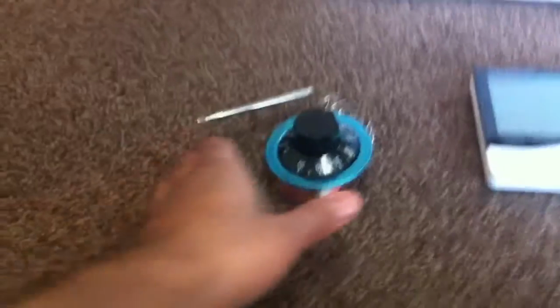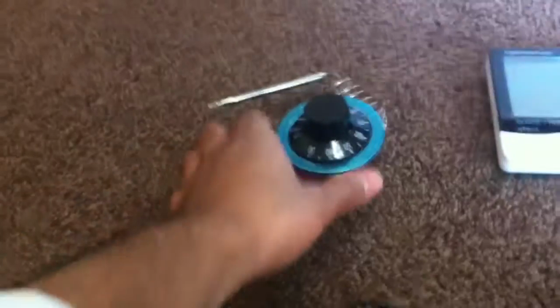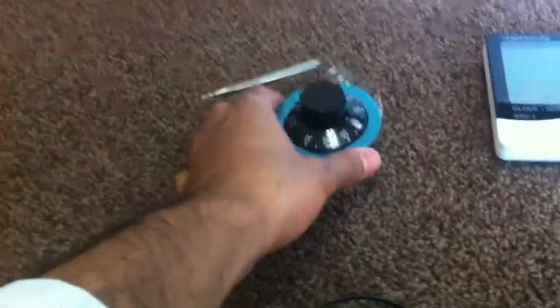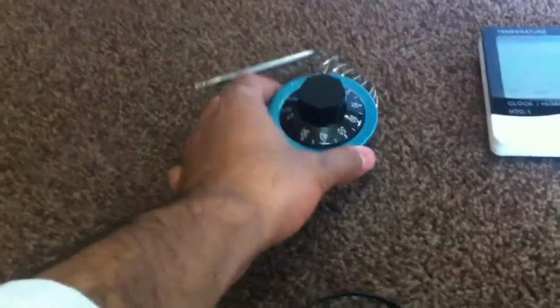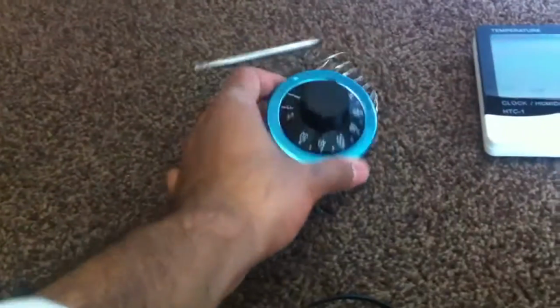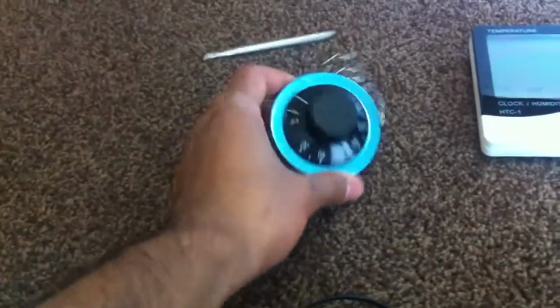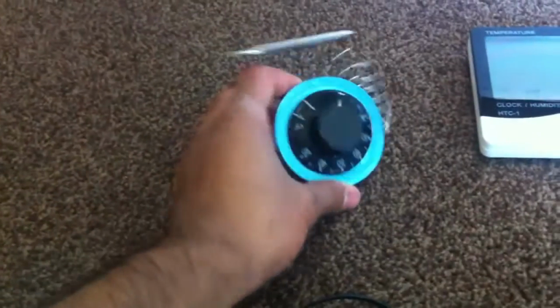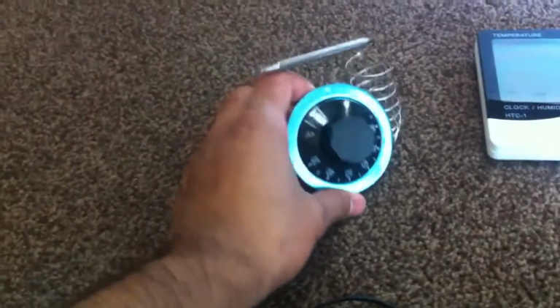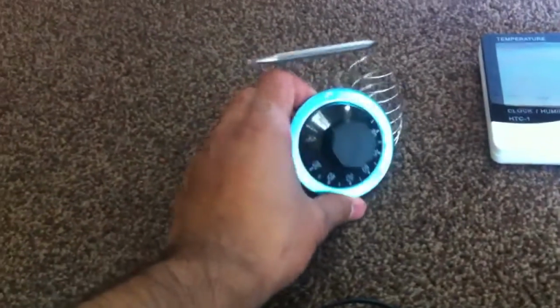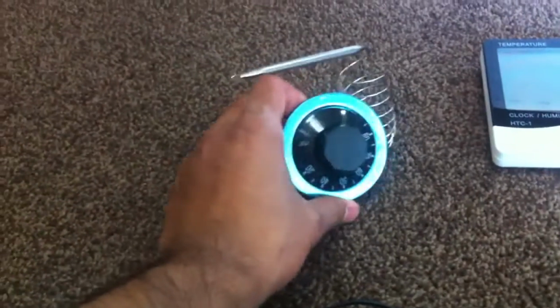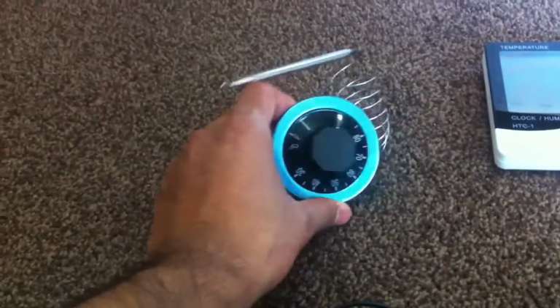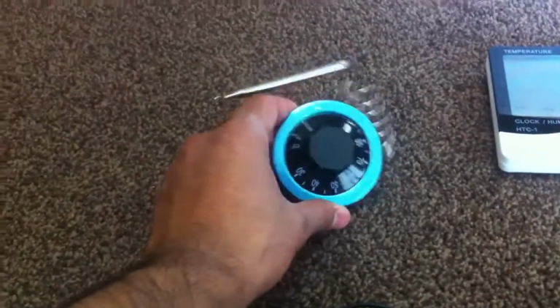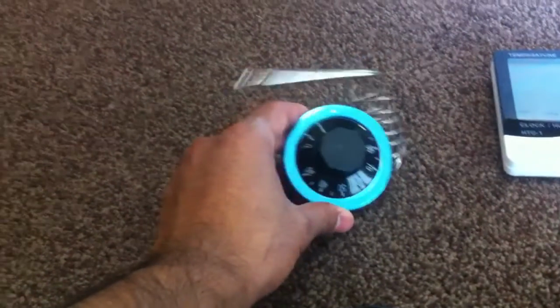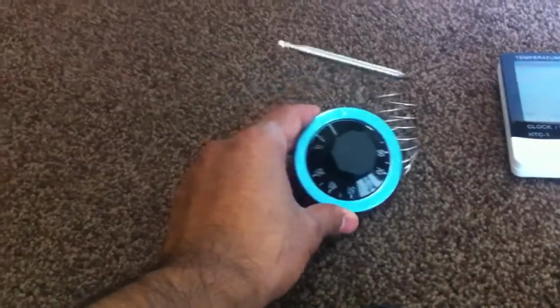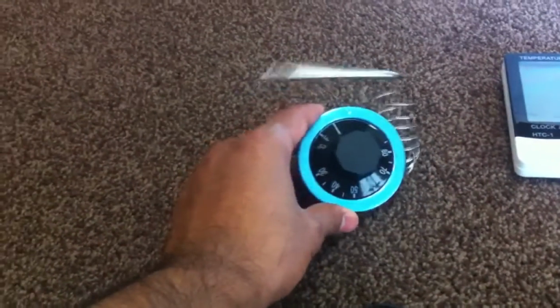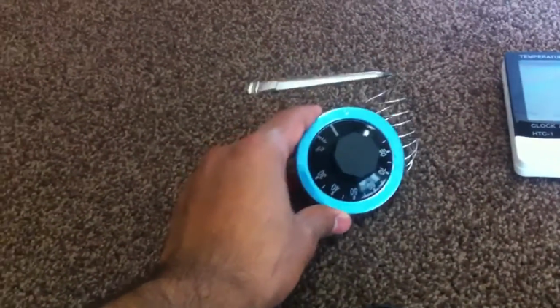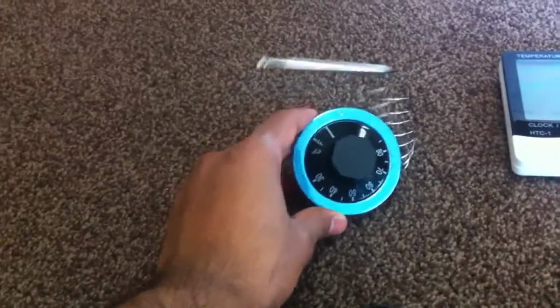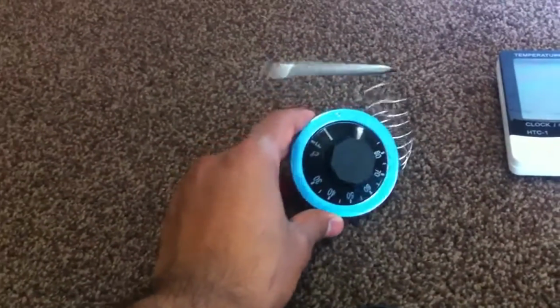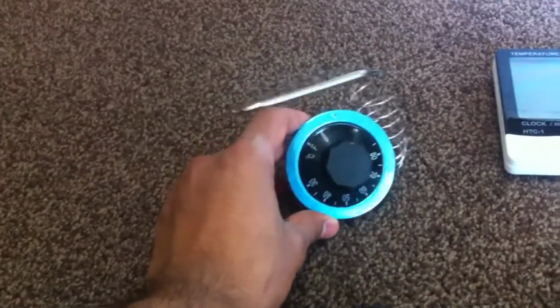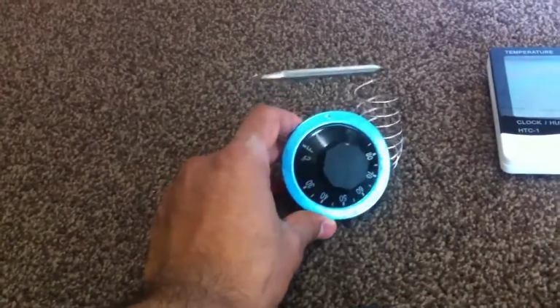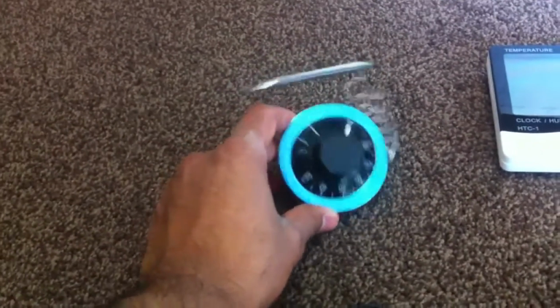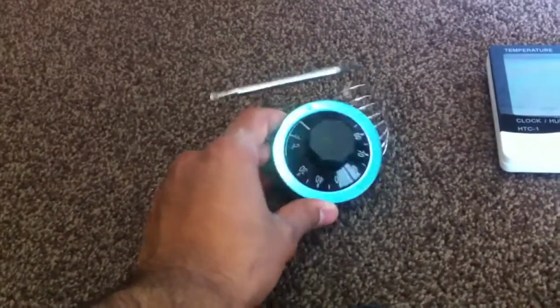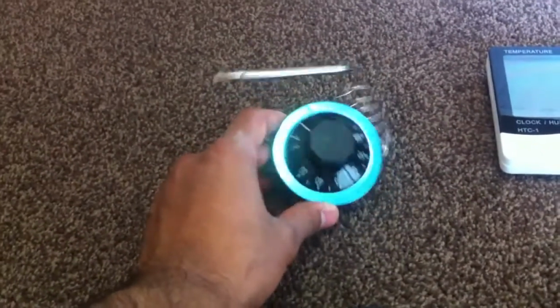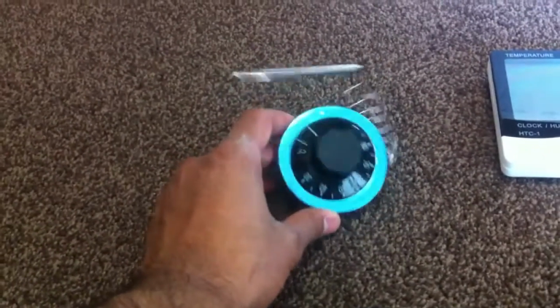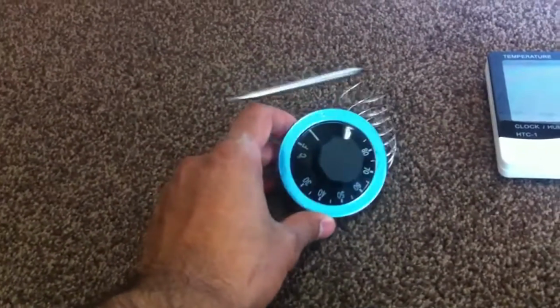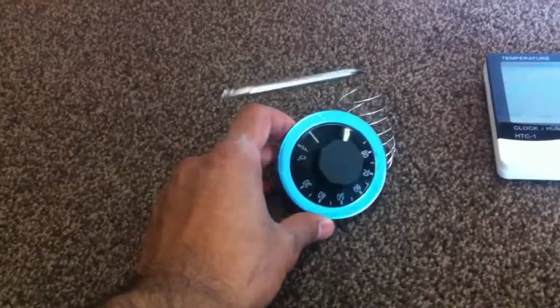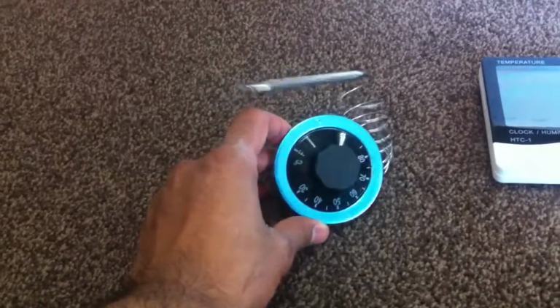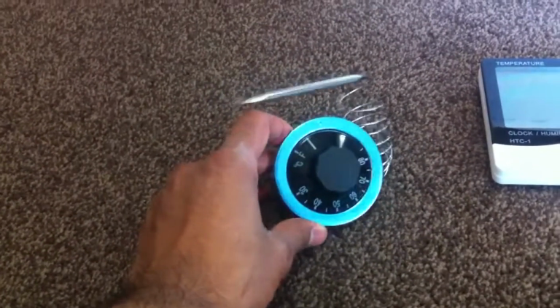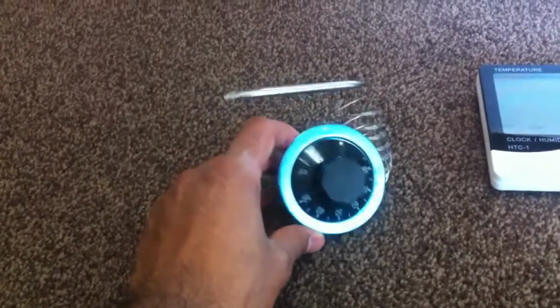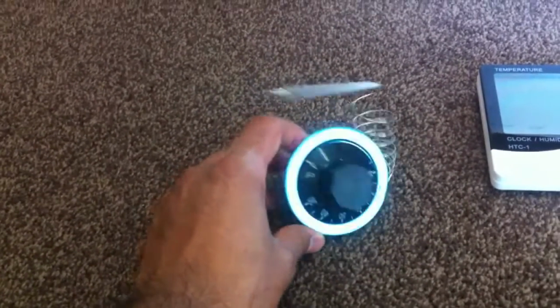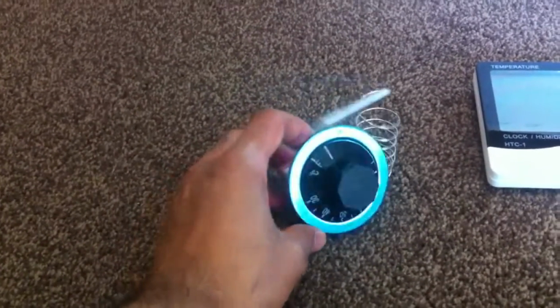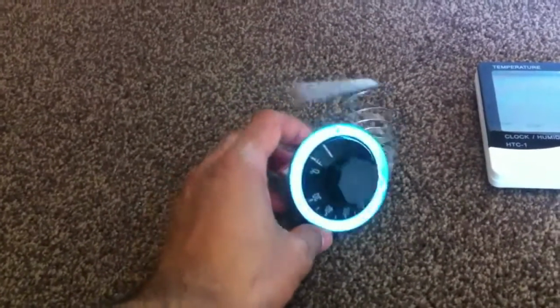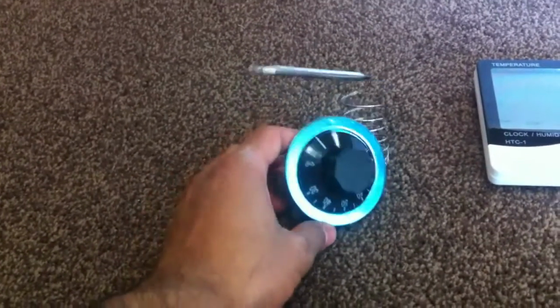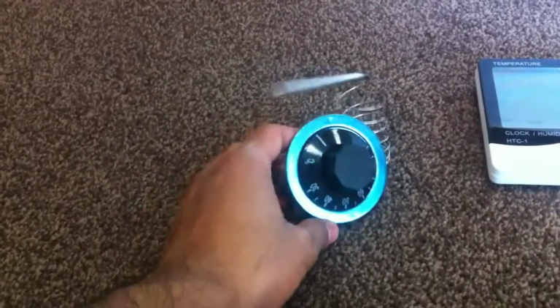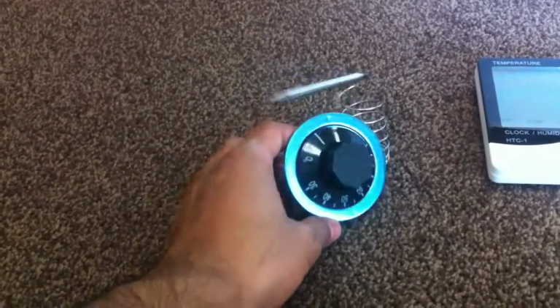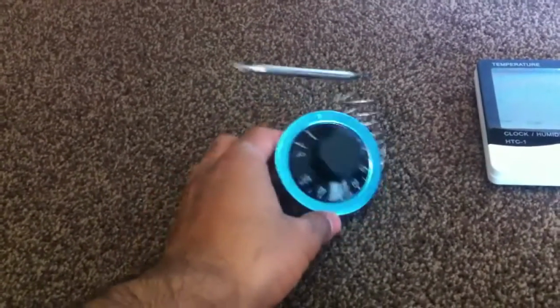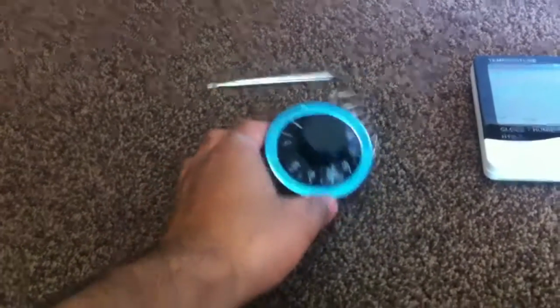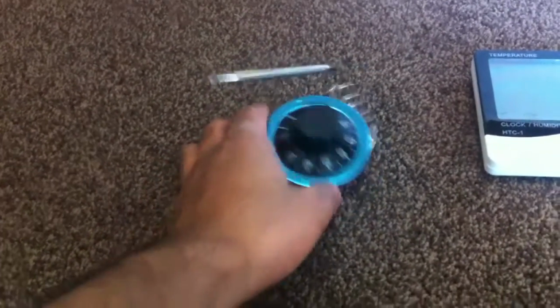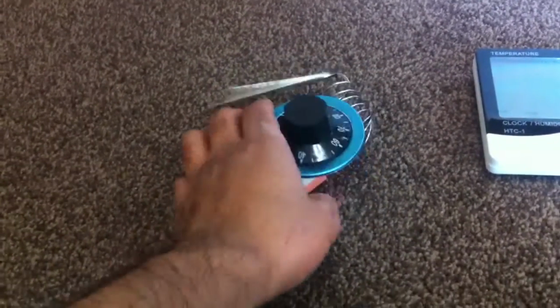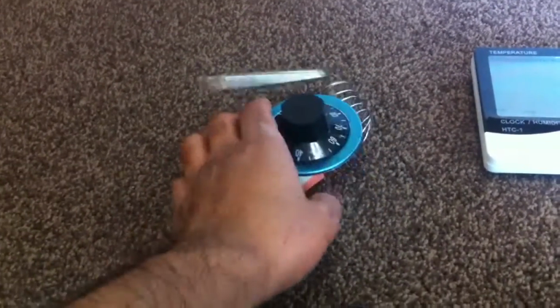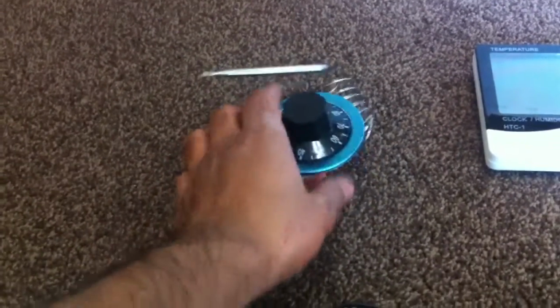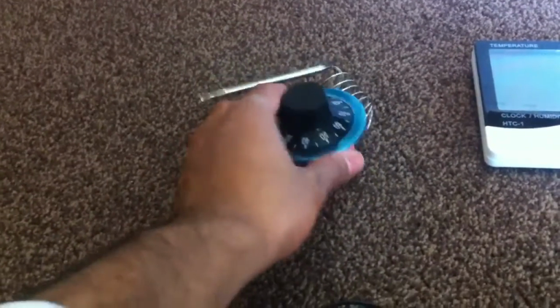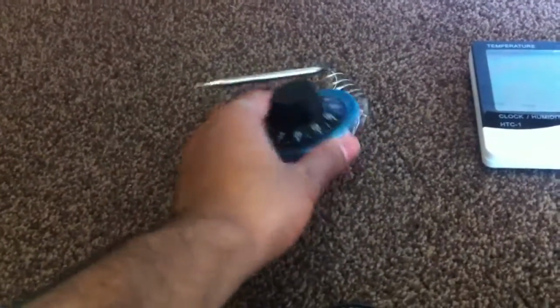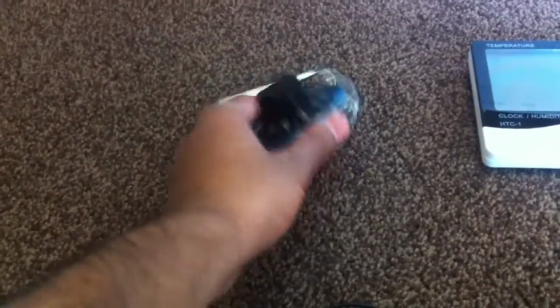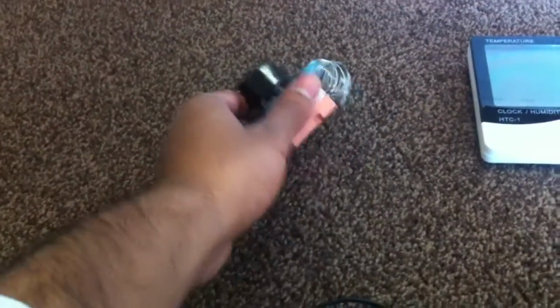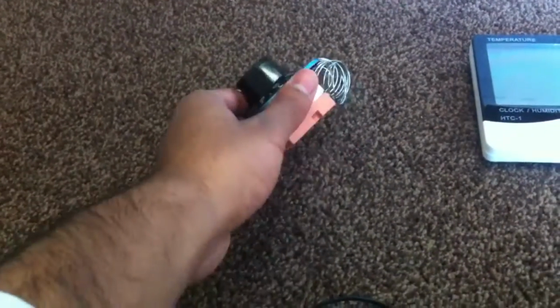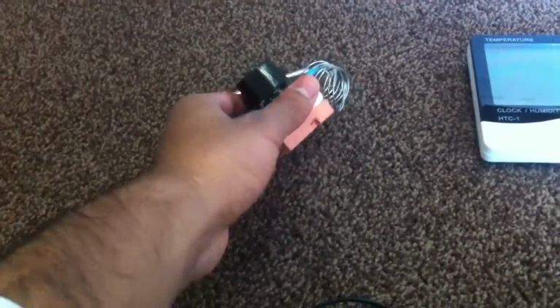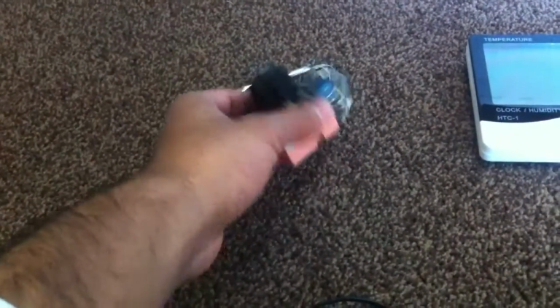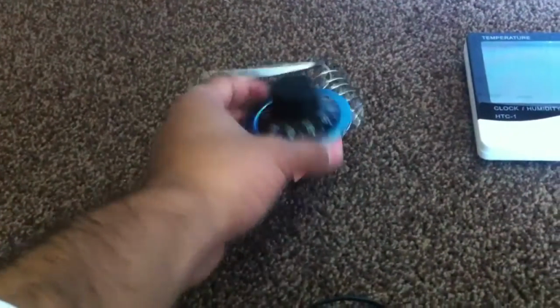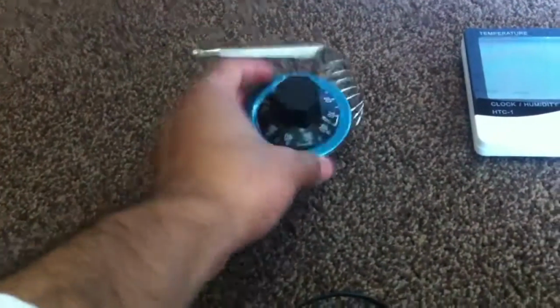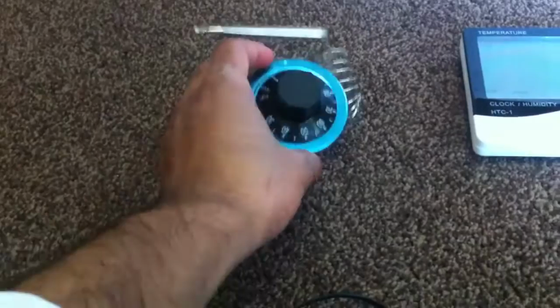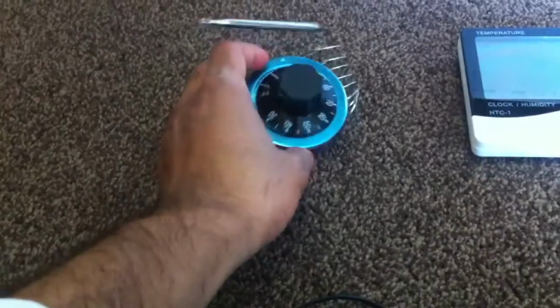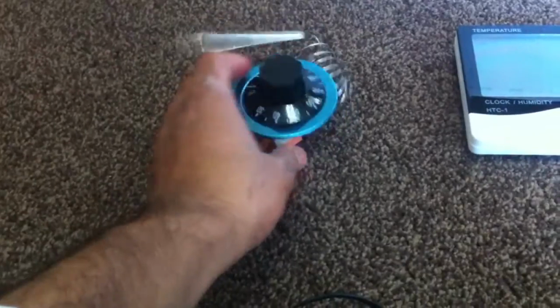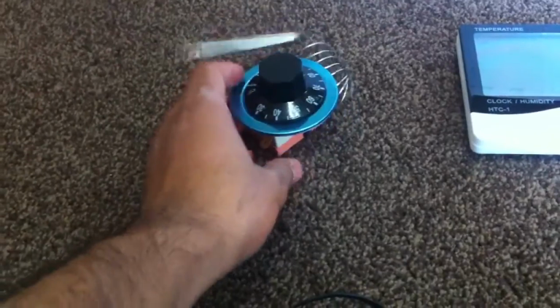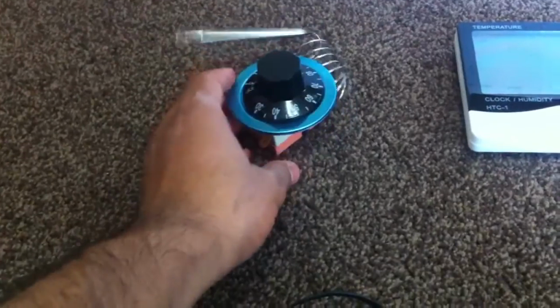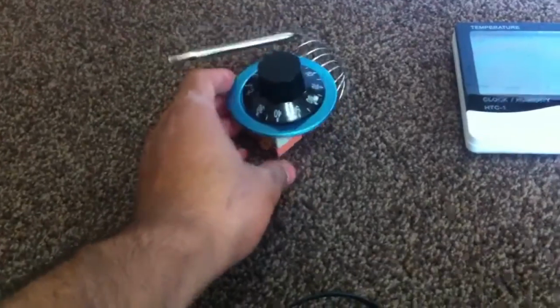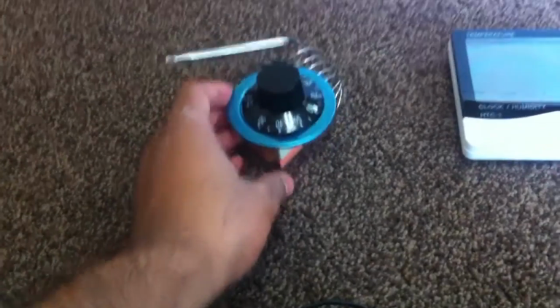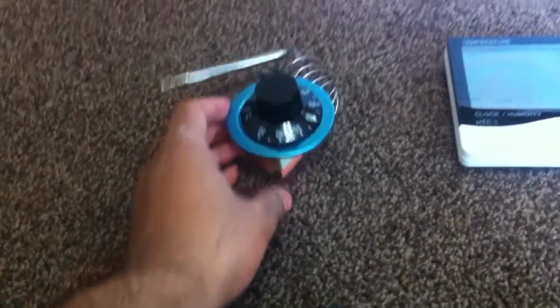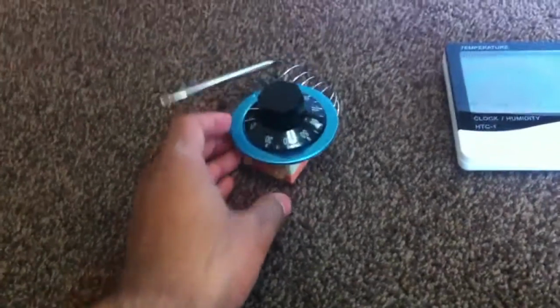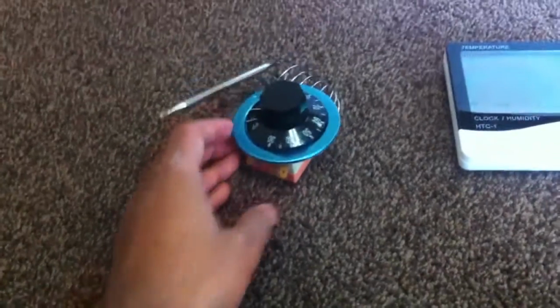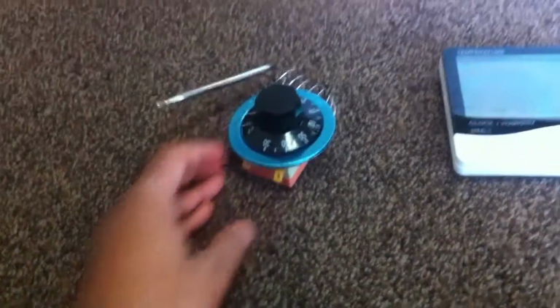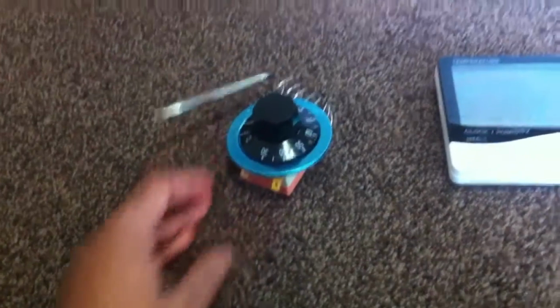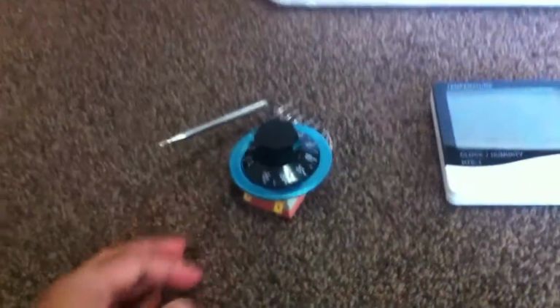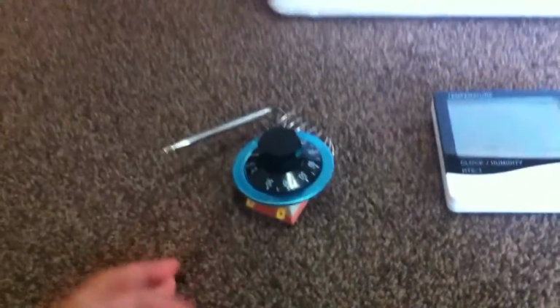Also you've got a thermostat temperature control. These are about £5.